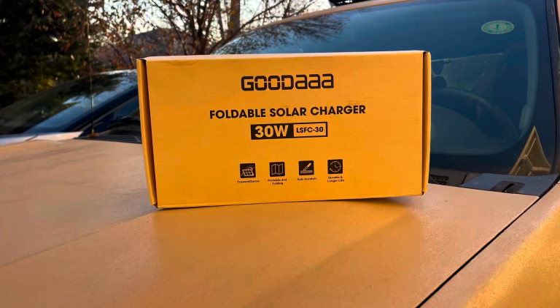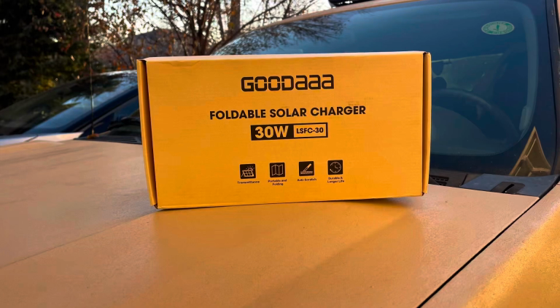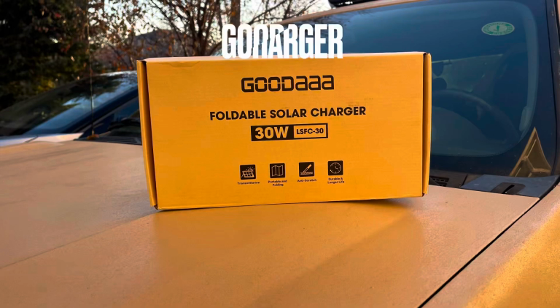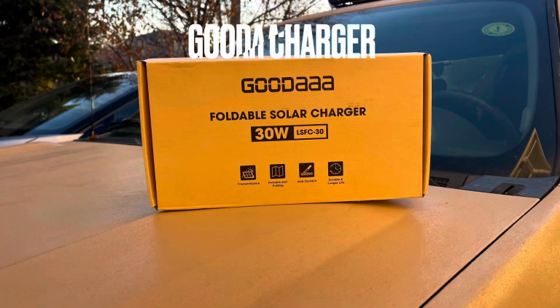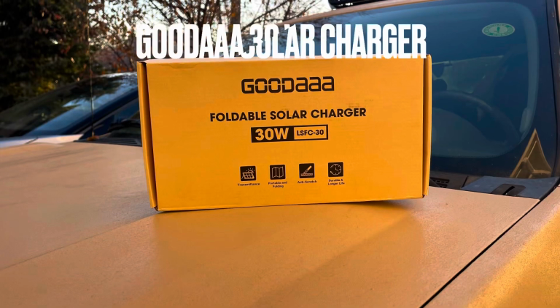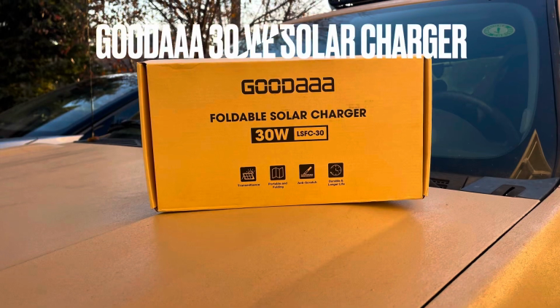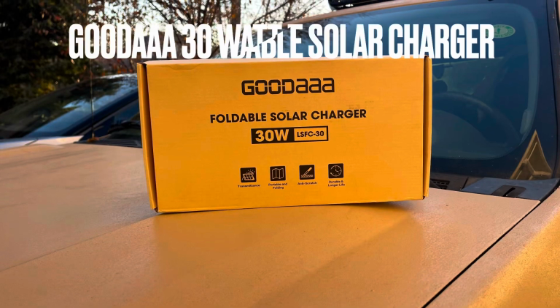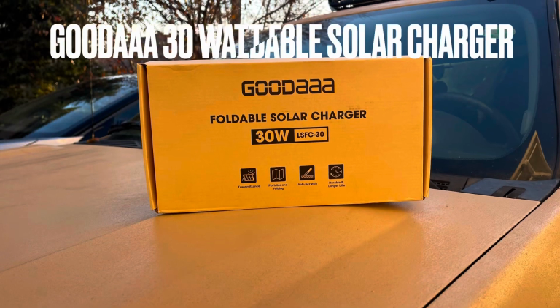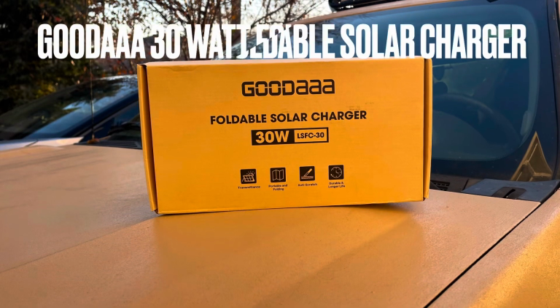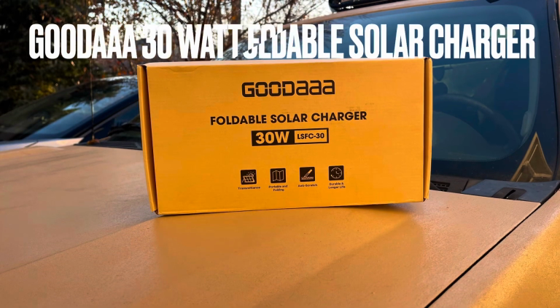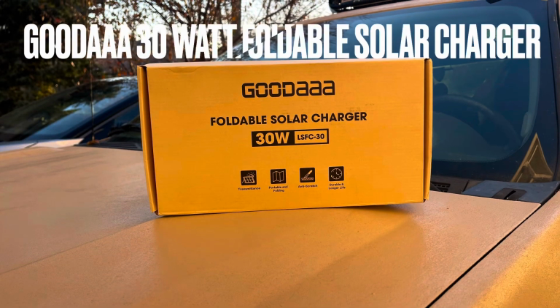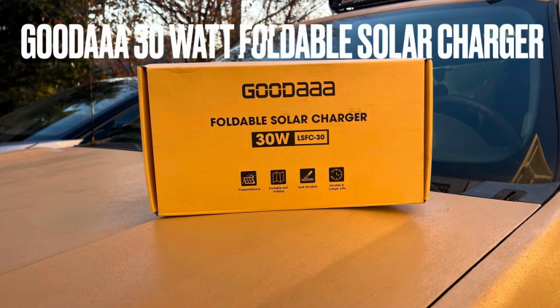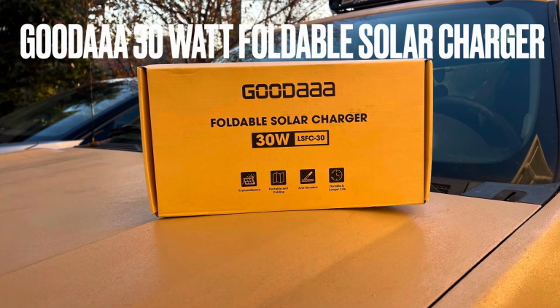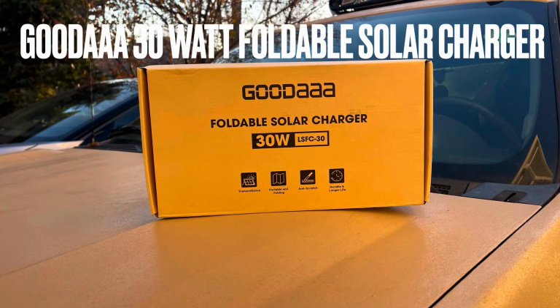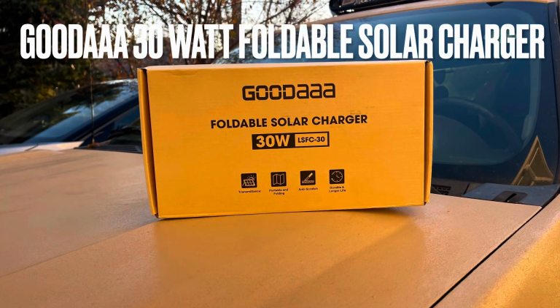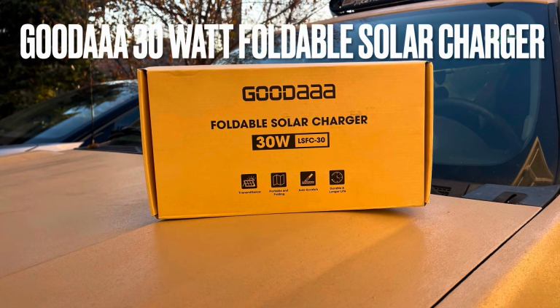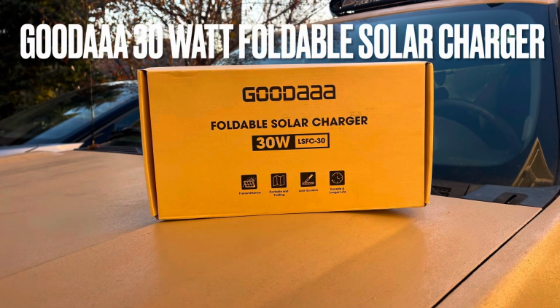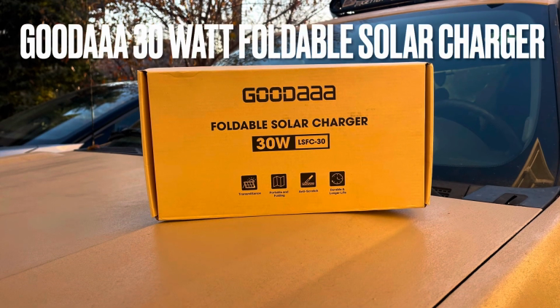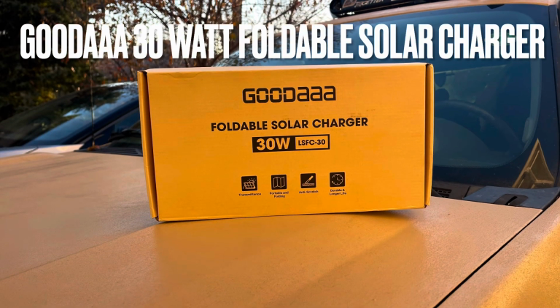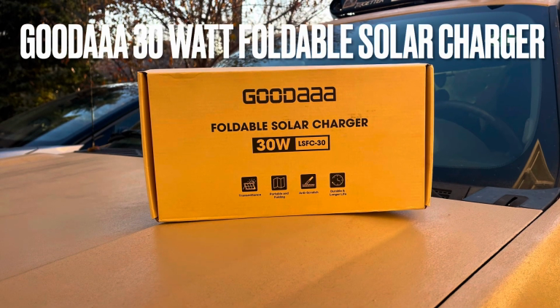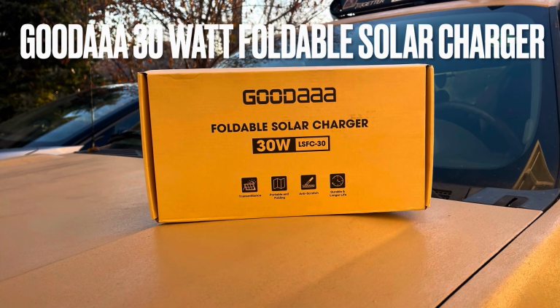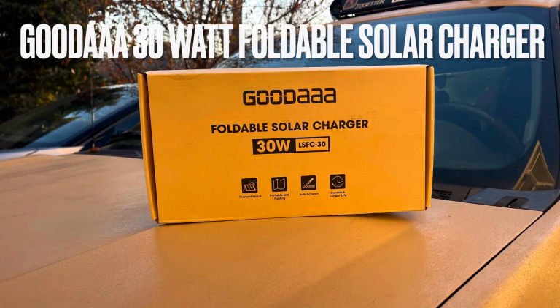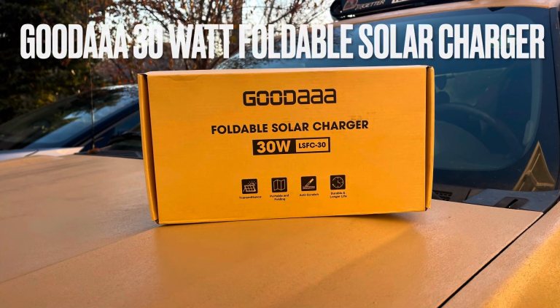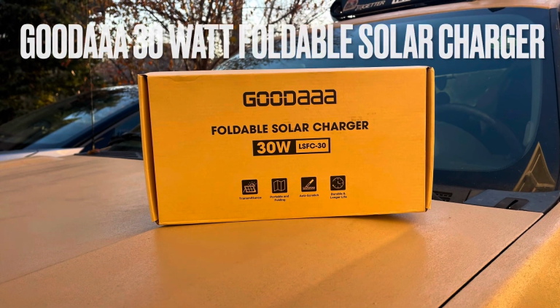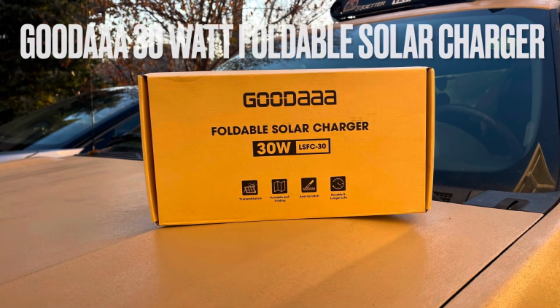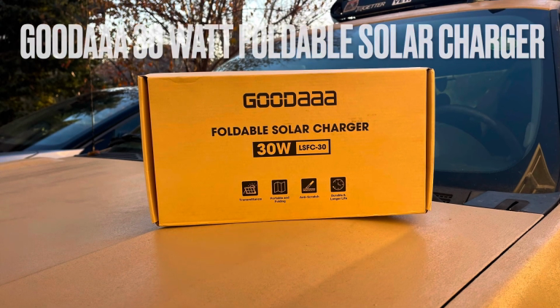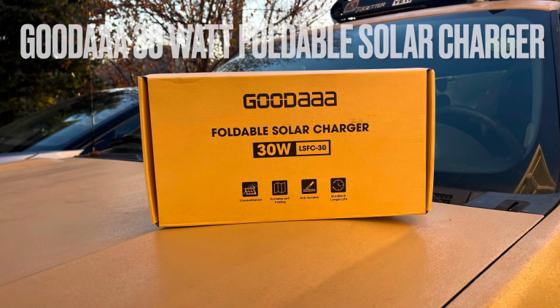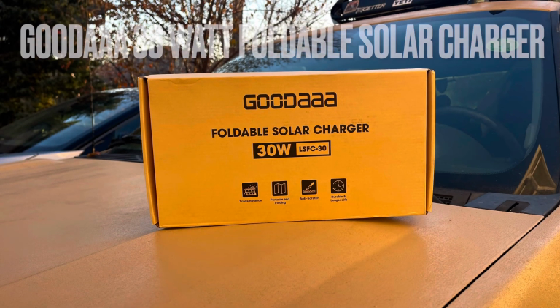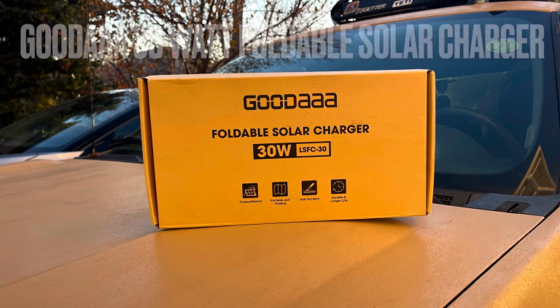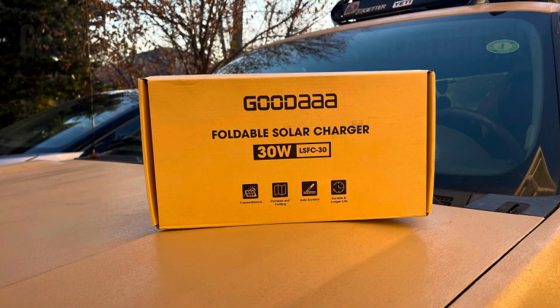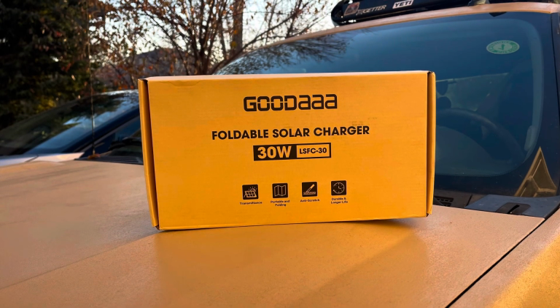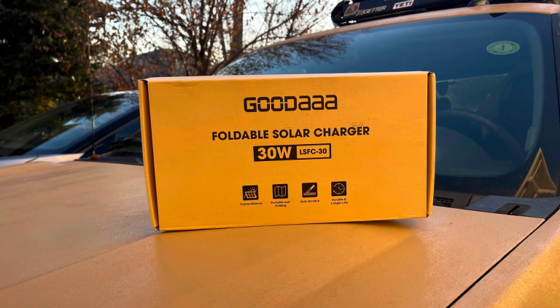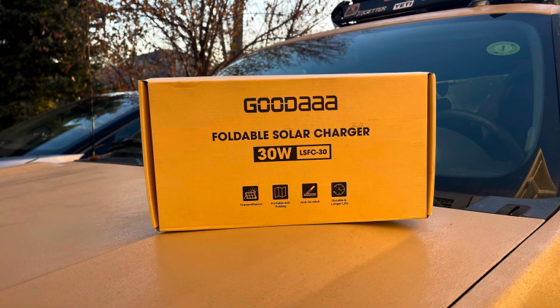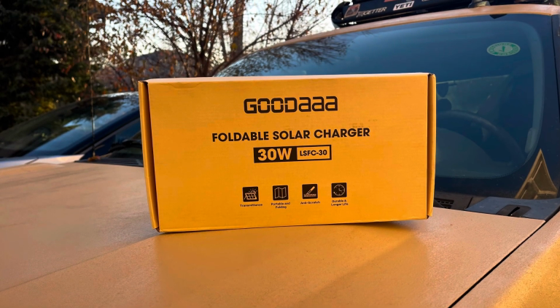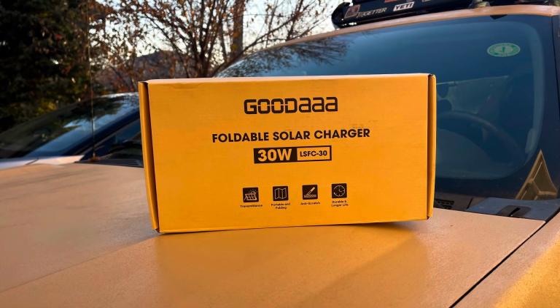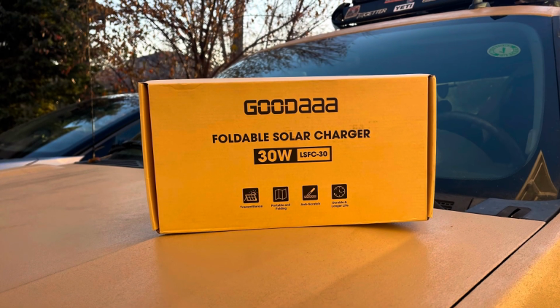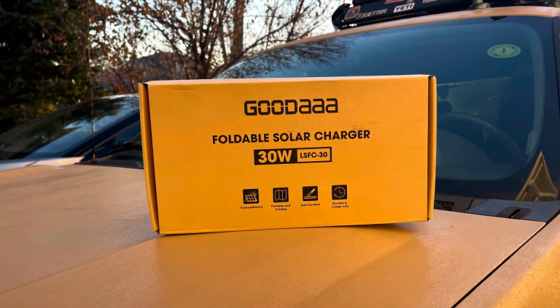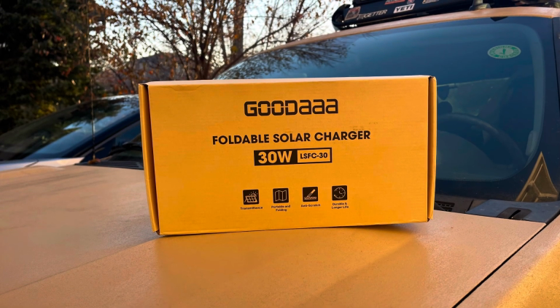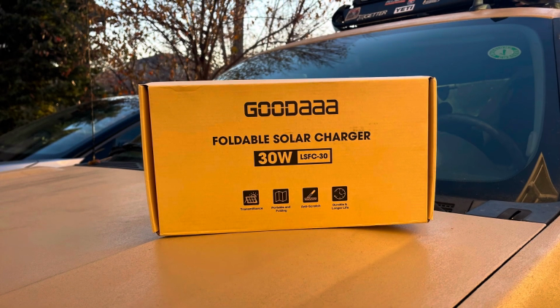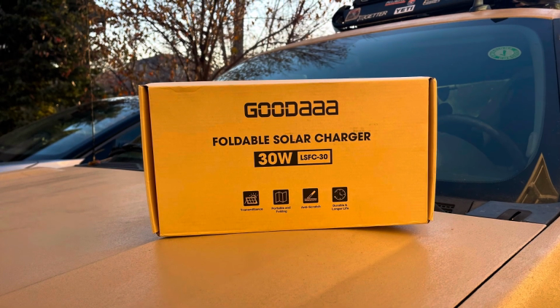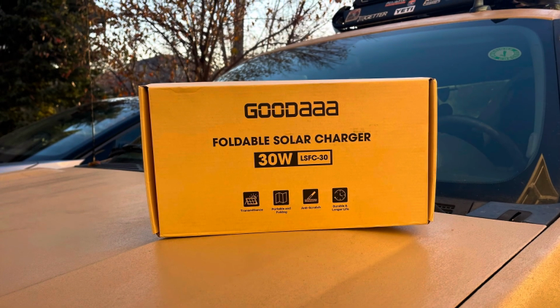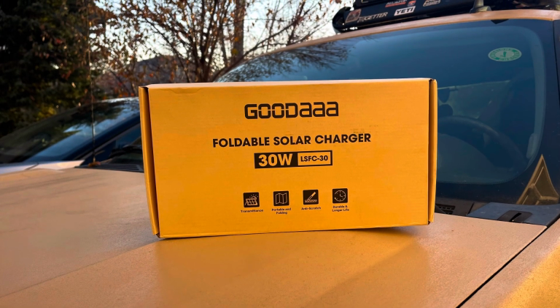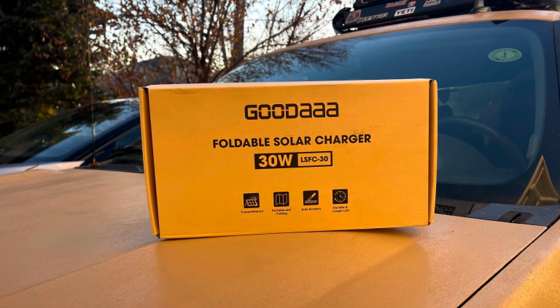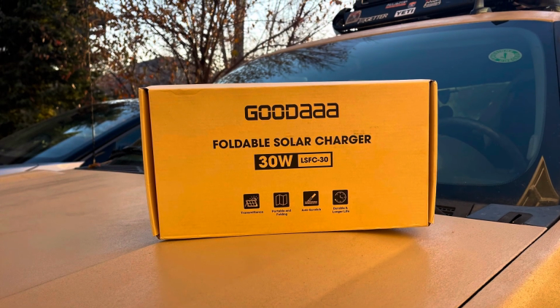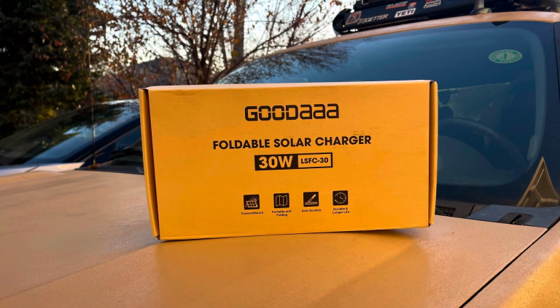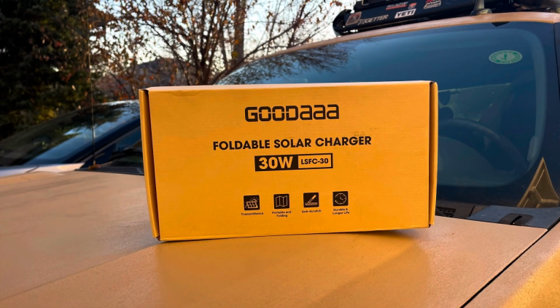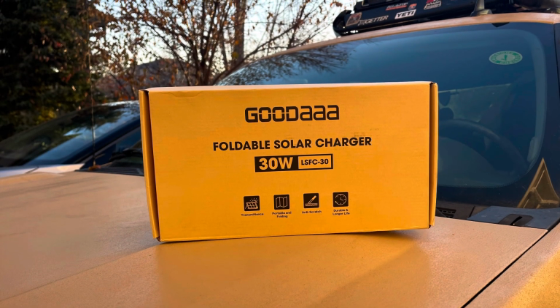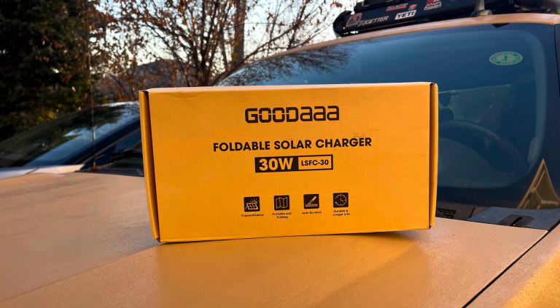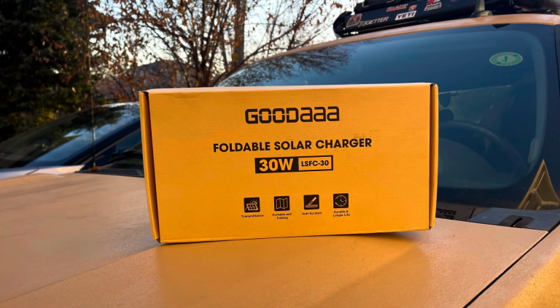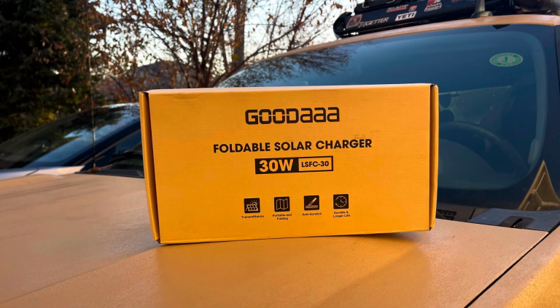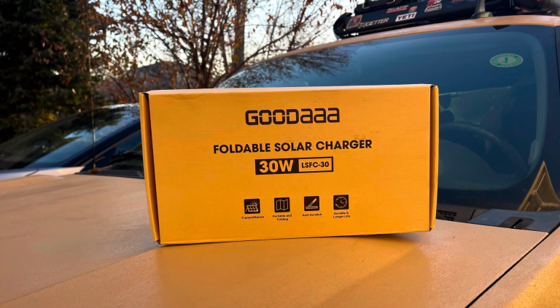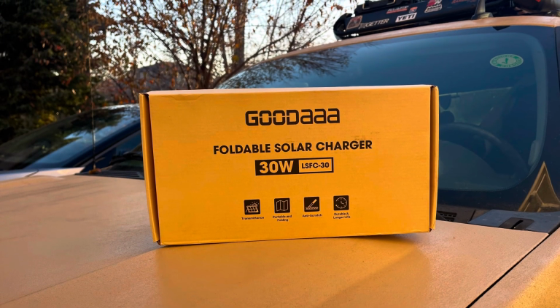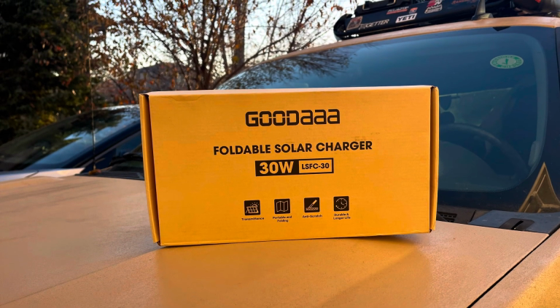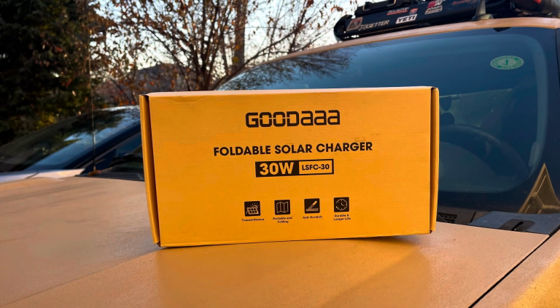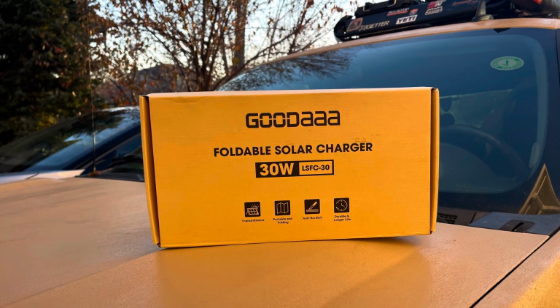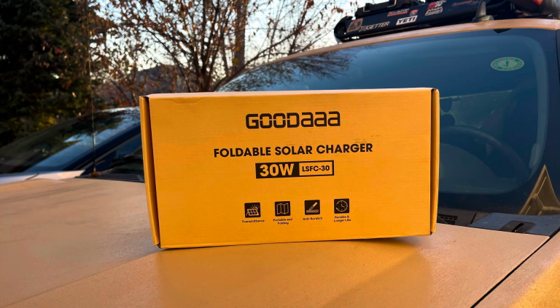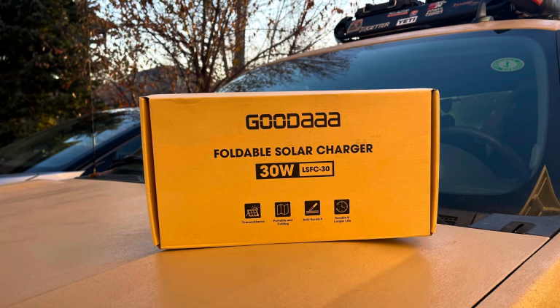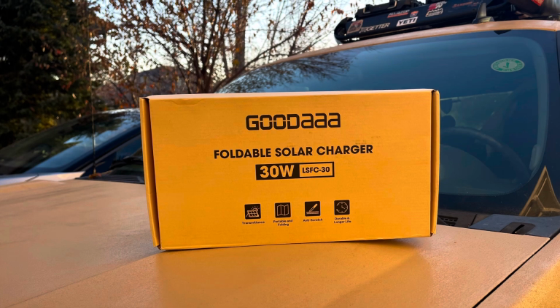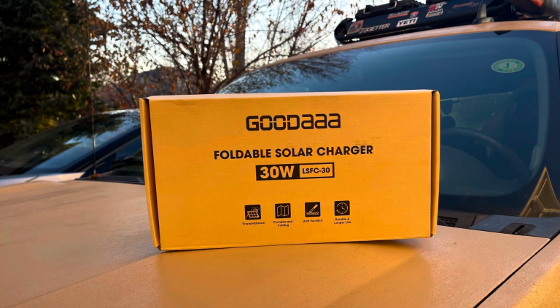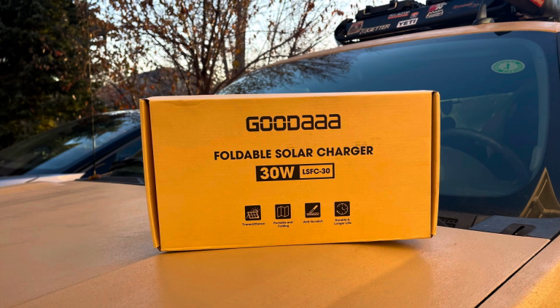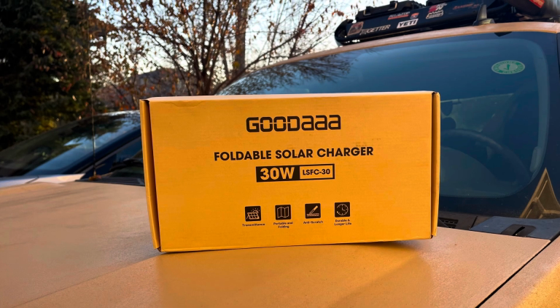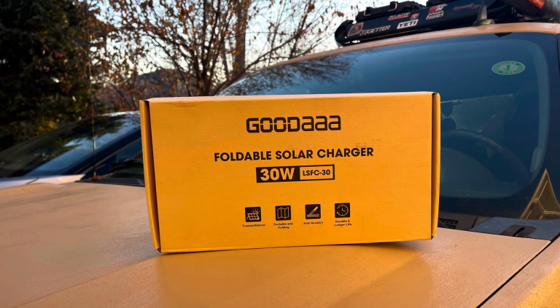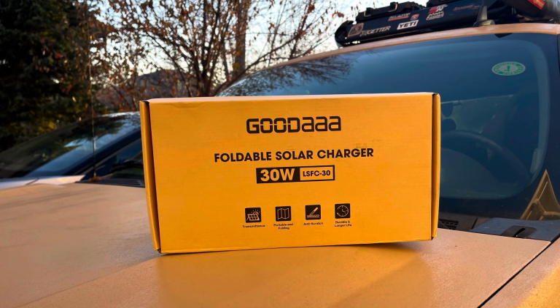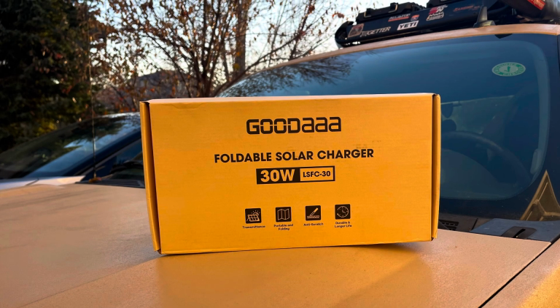Hello everyone, this is Frugal Panda here with a quick review of the Good Day 30 watt folding solar panel slash charger.